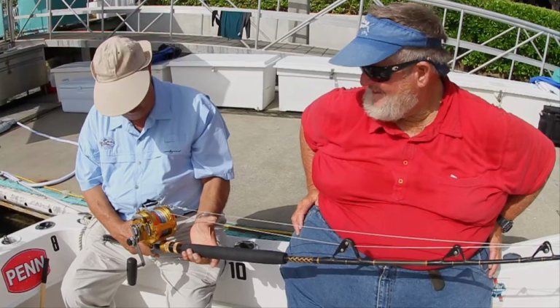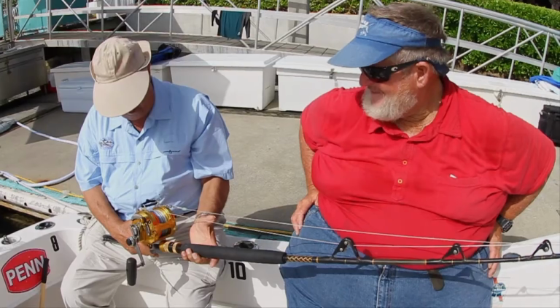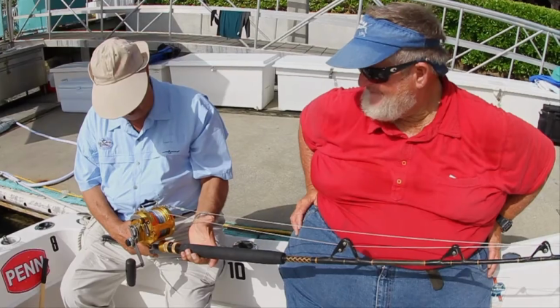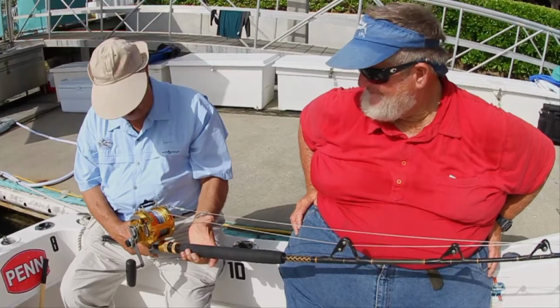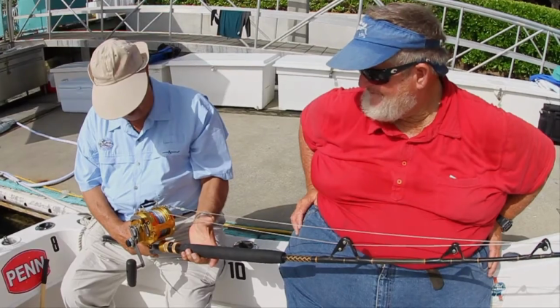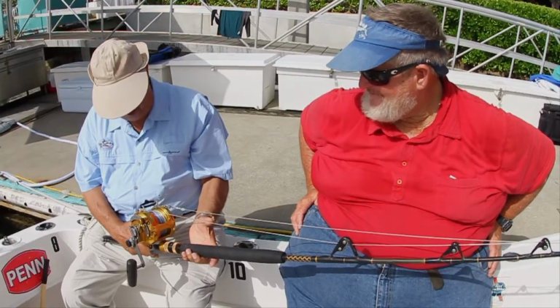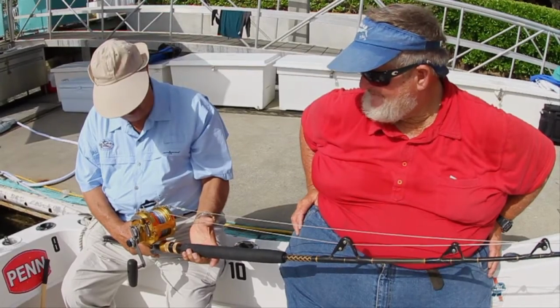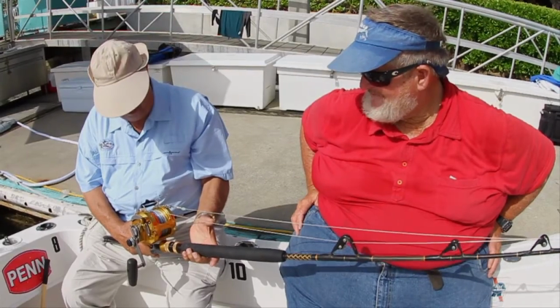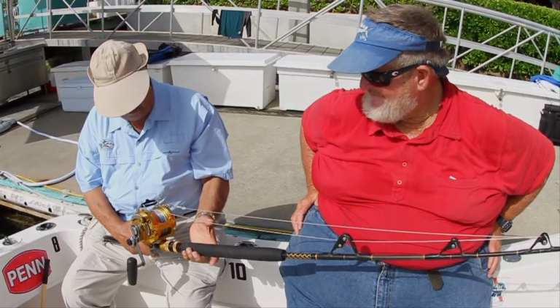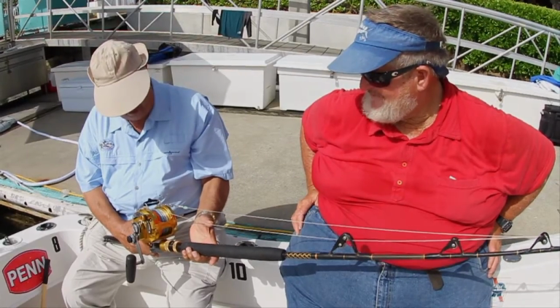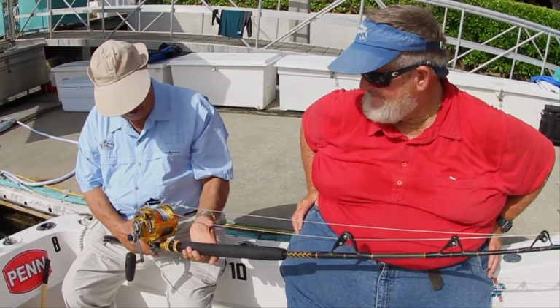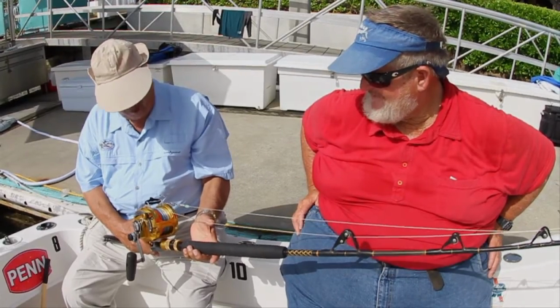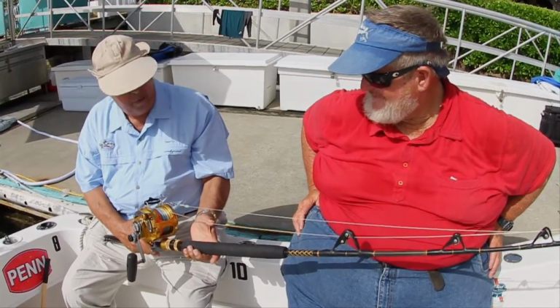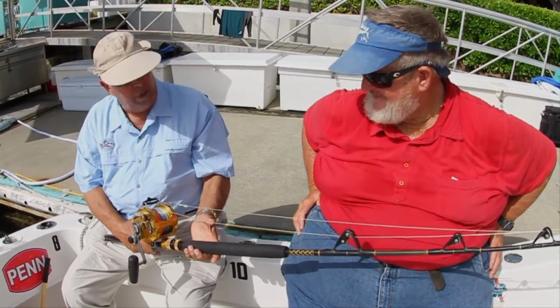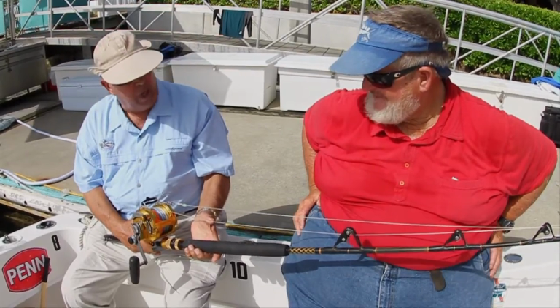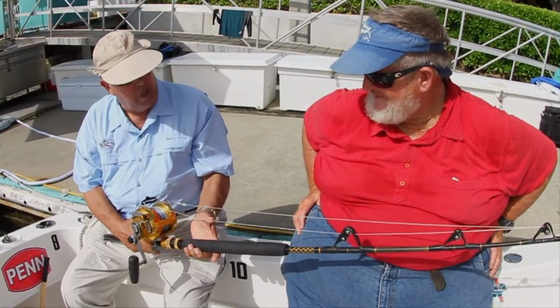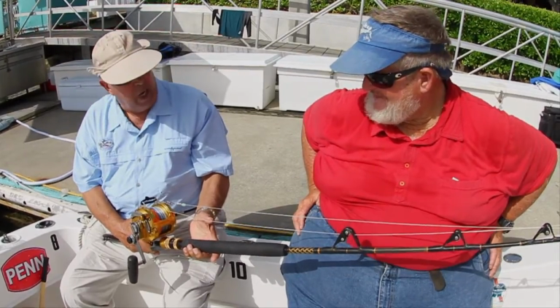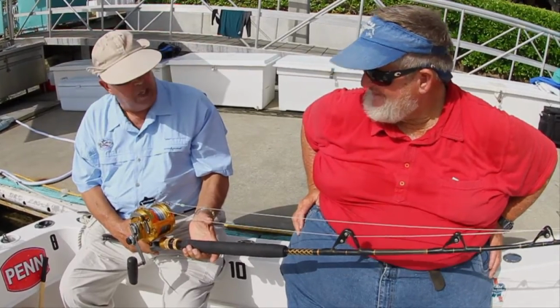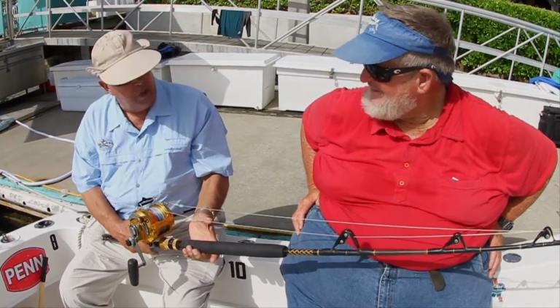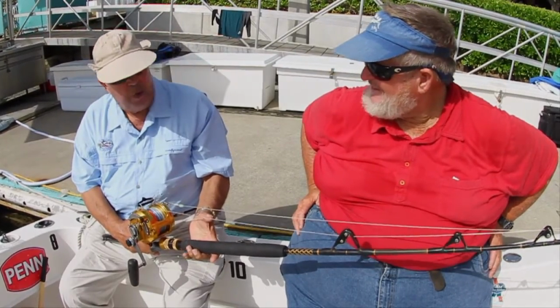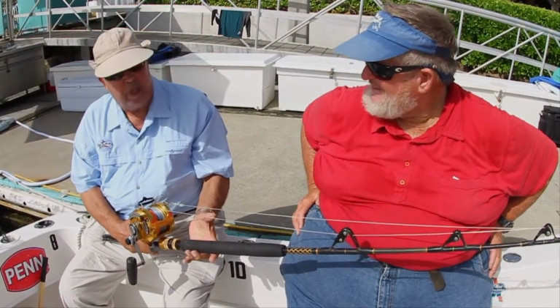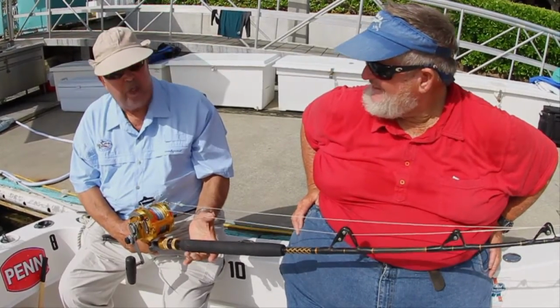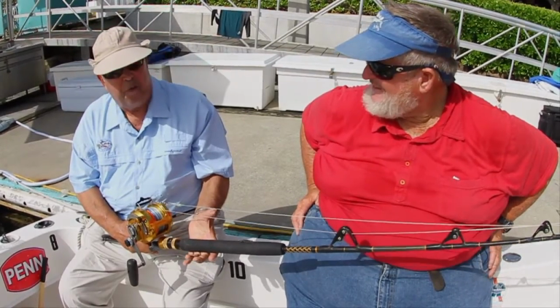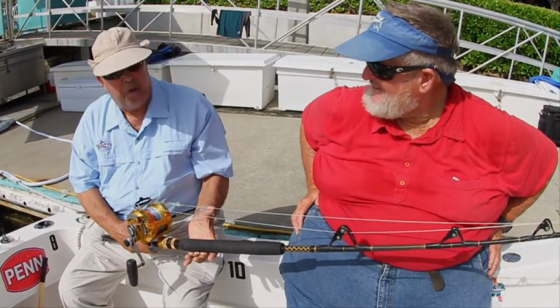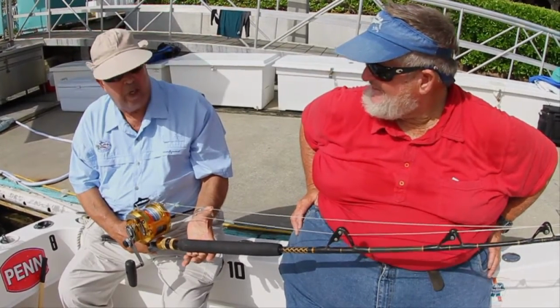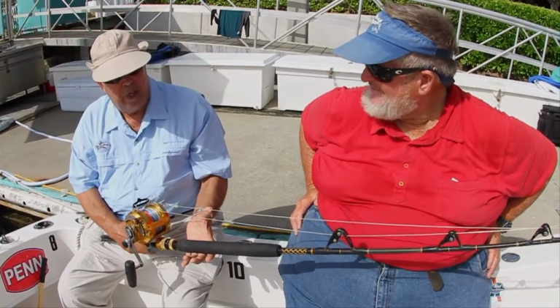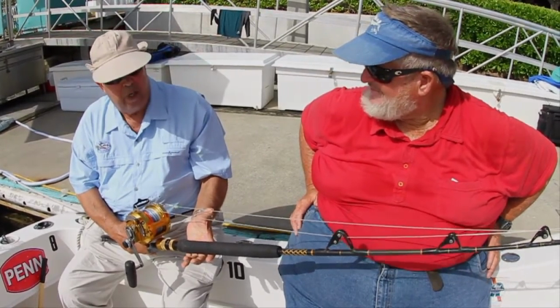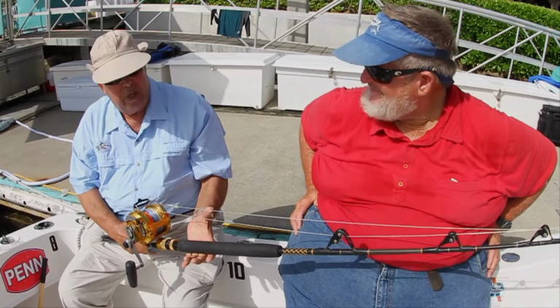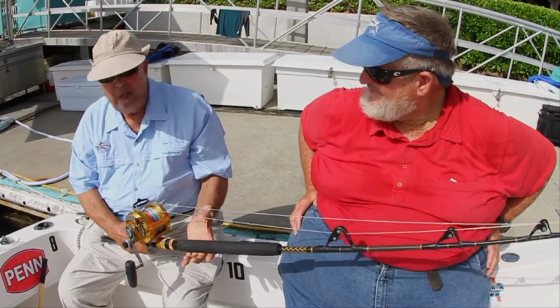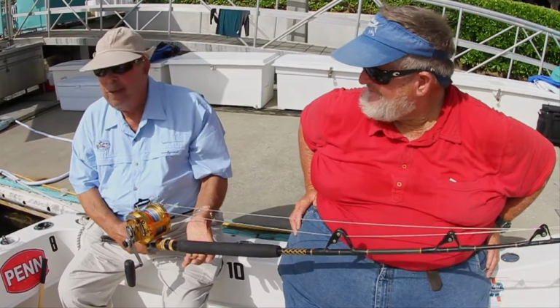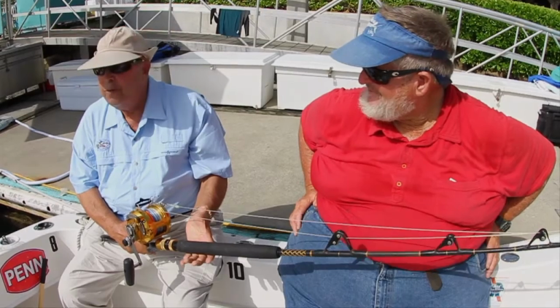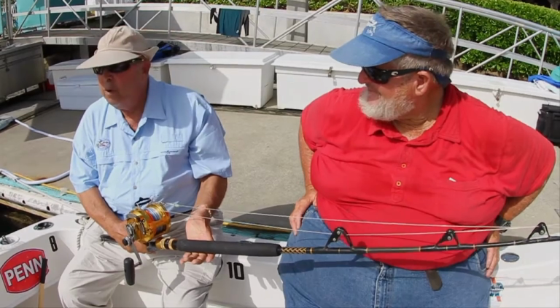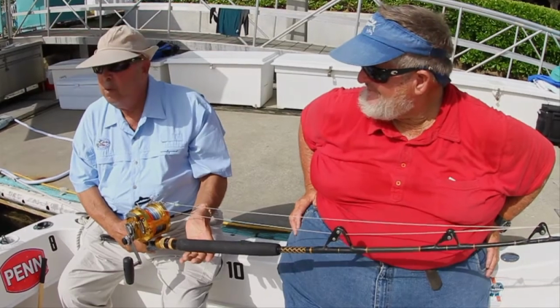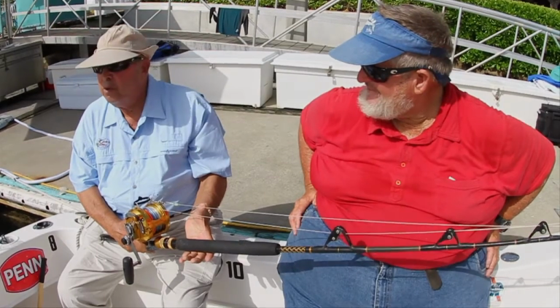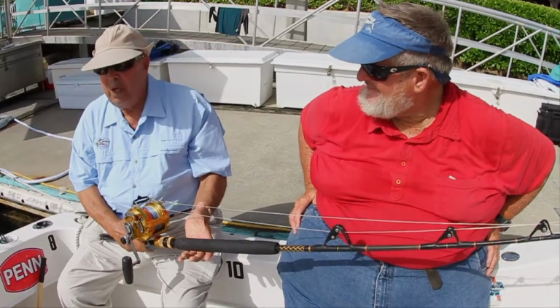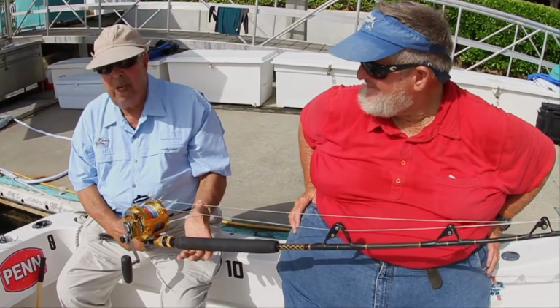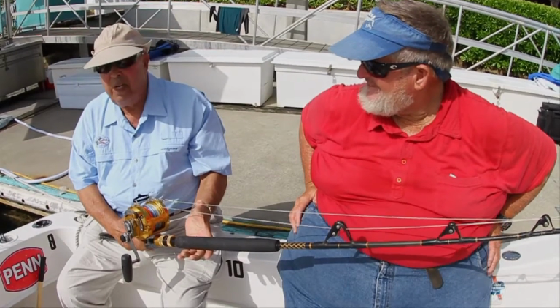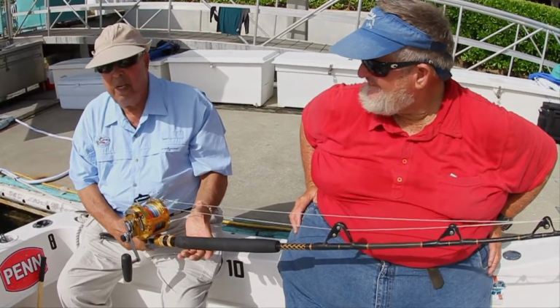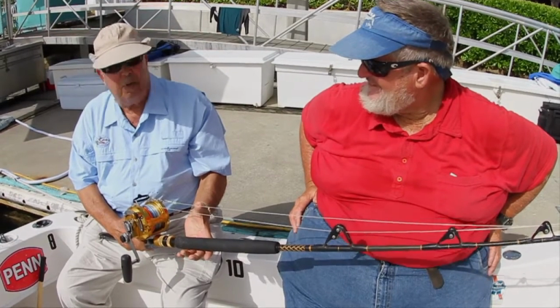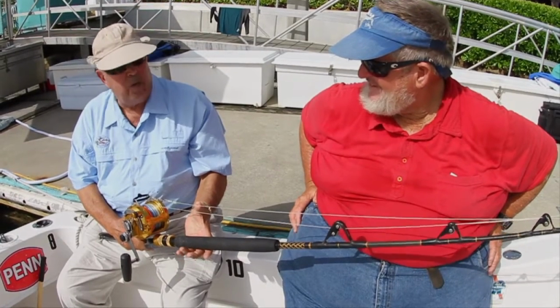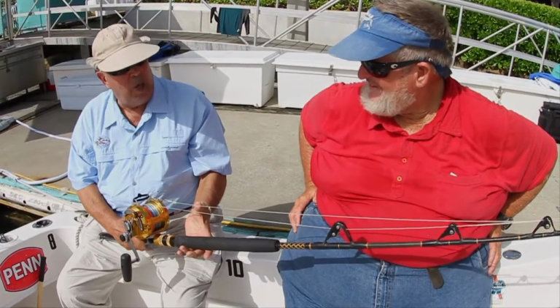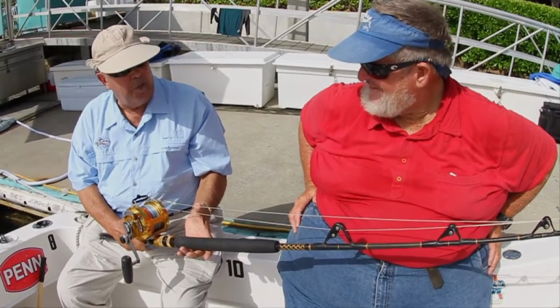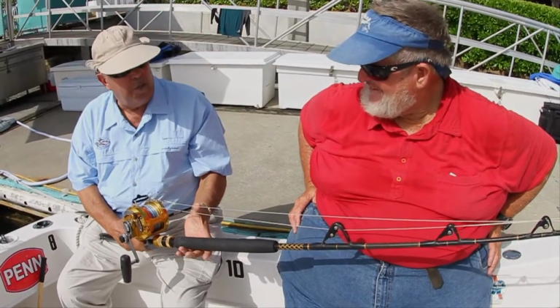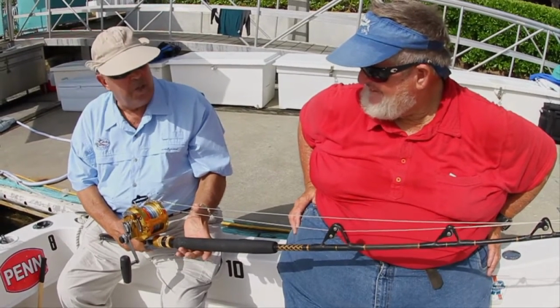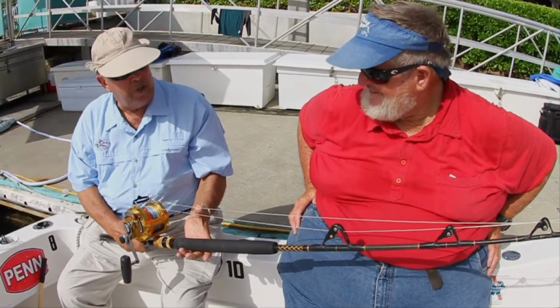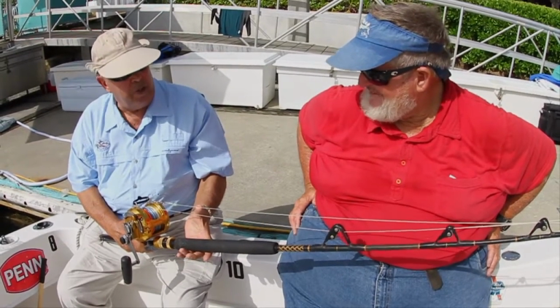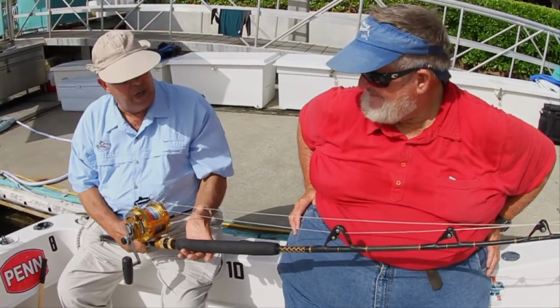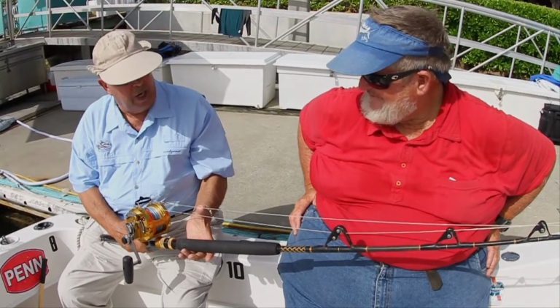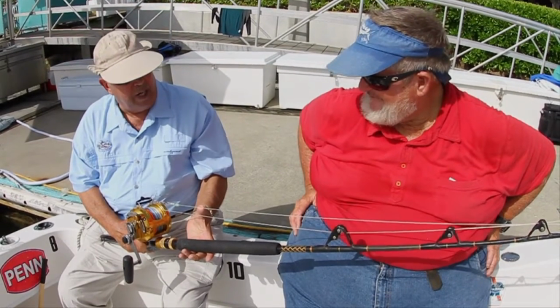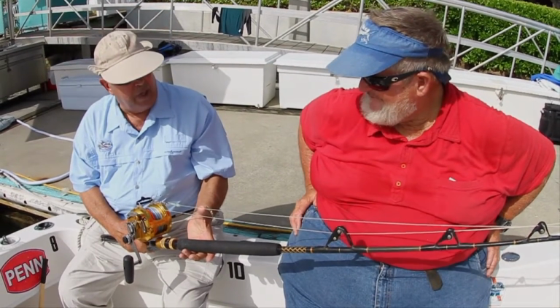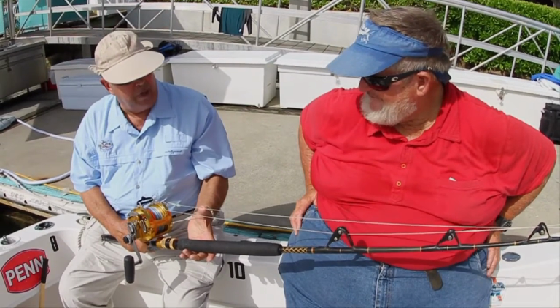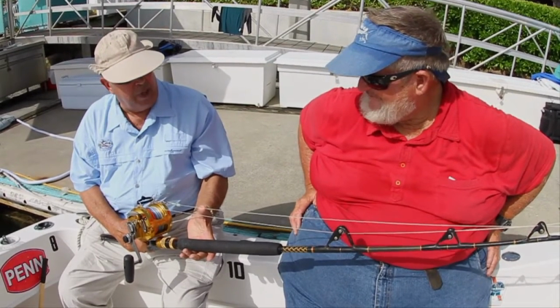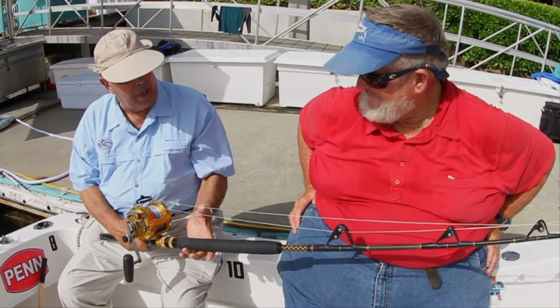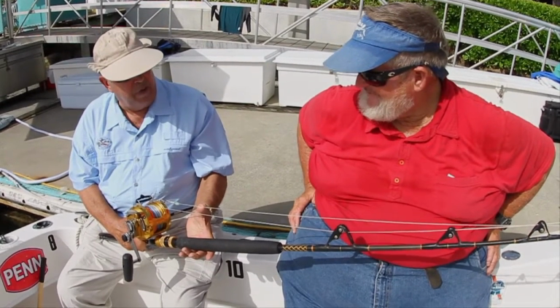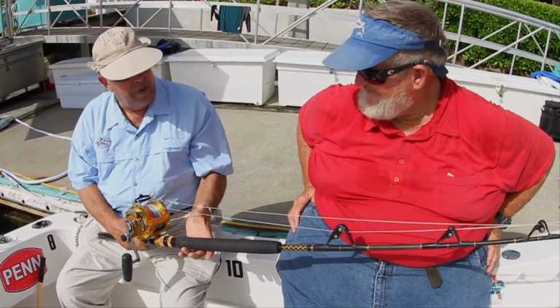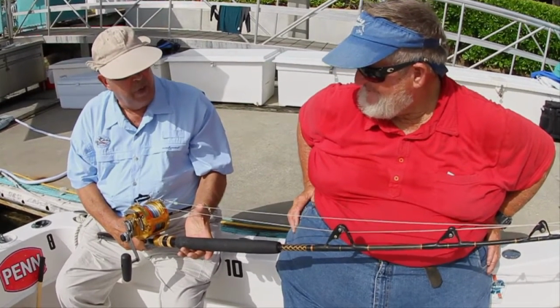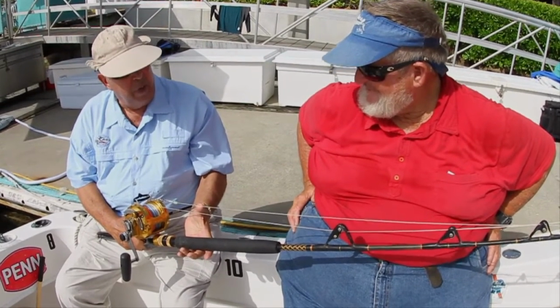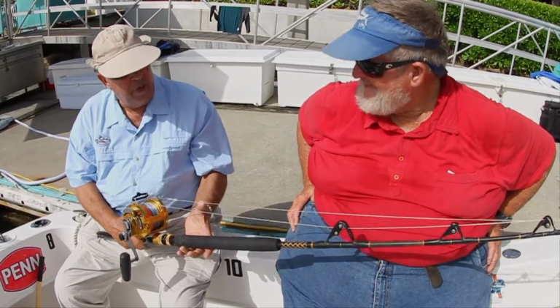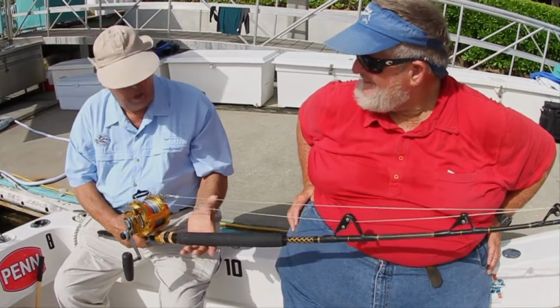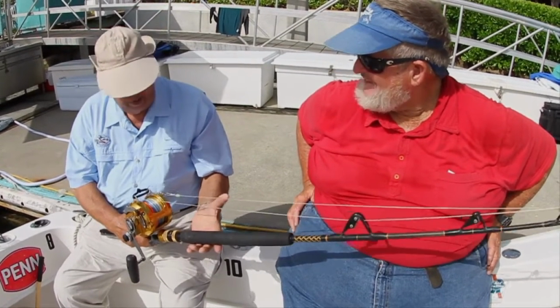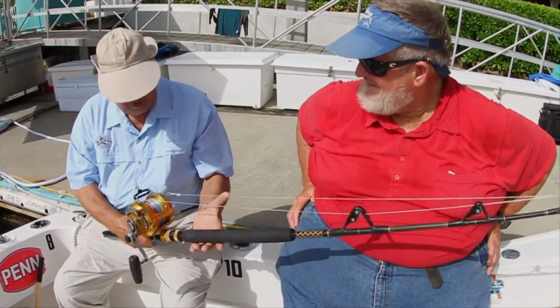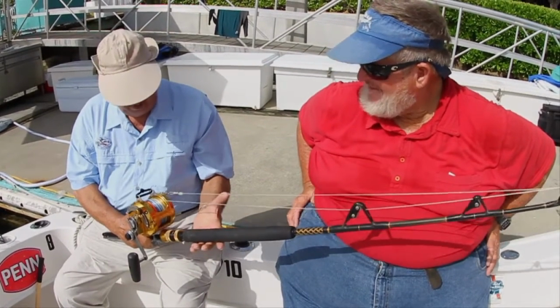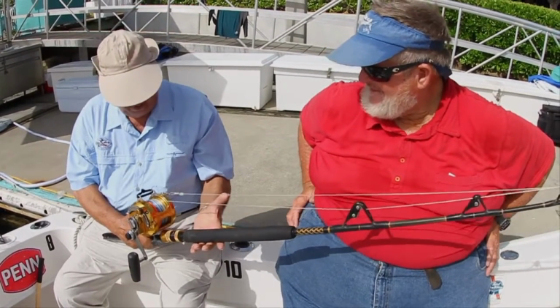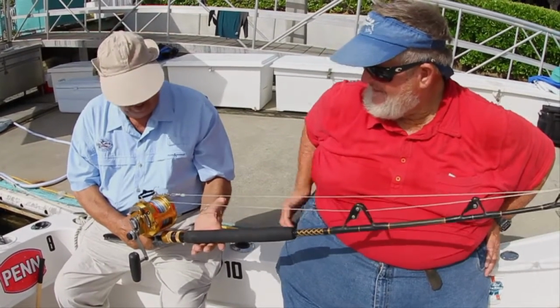Bouncer, when you fish swordfish at night, you rig differently than for almost any other type of fishing that I can think of. Show me how you rig.